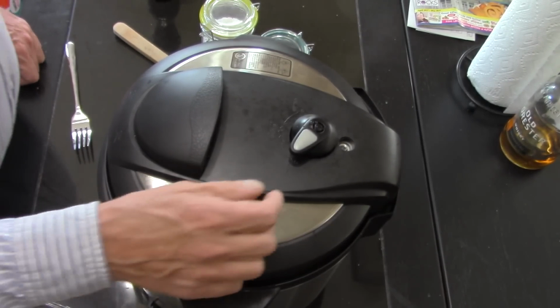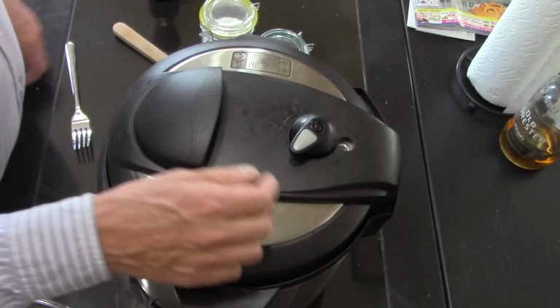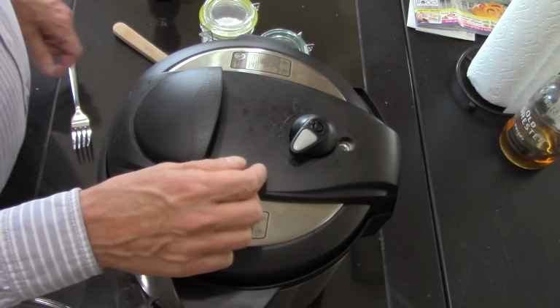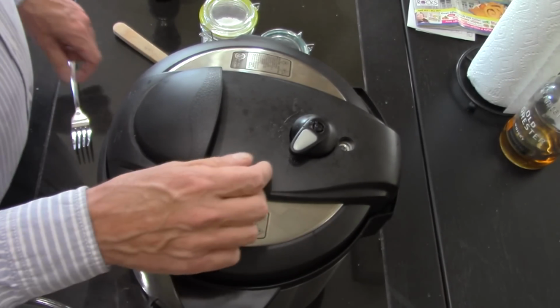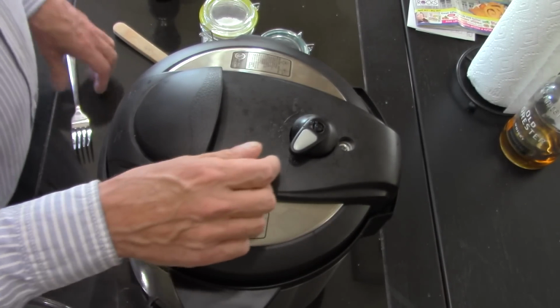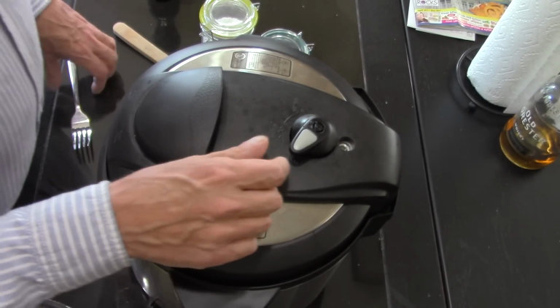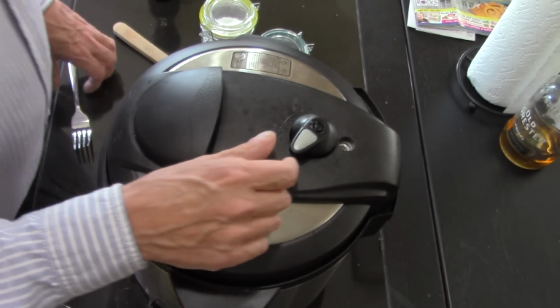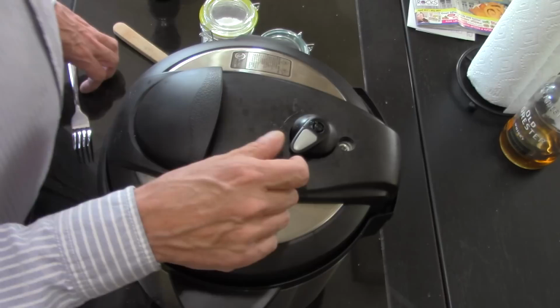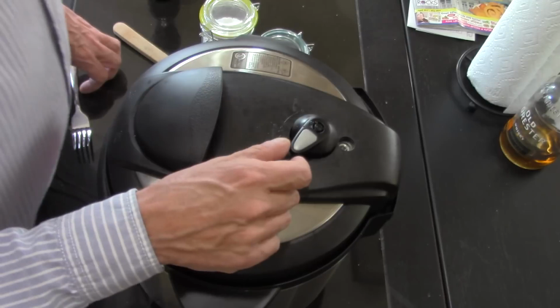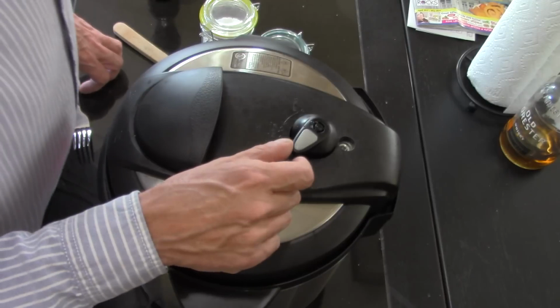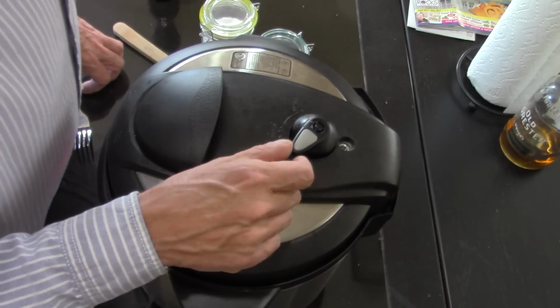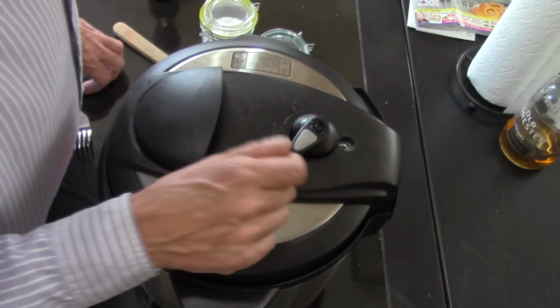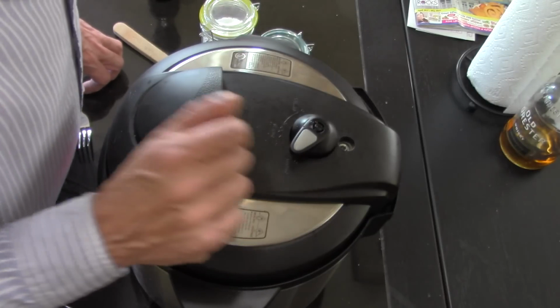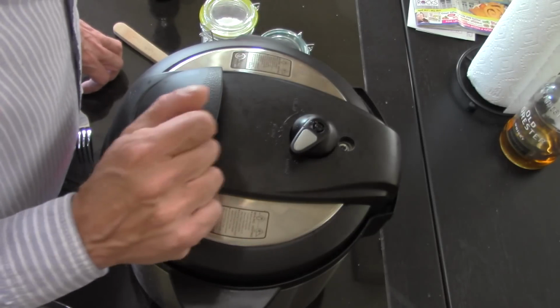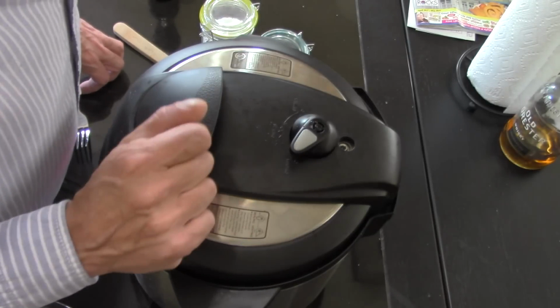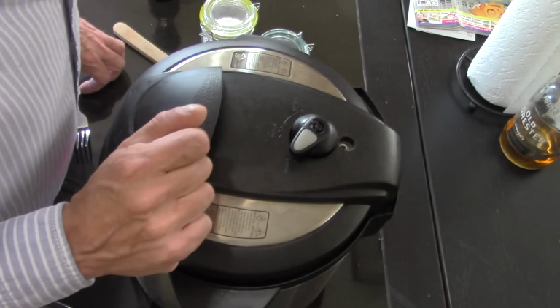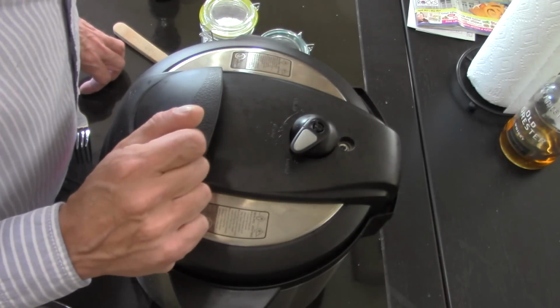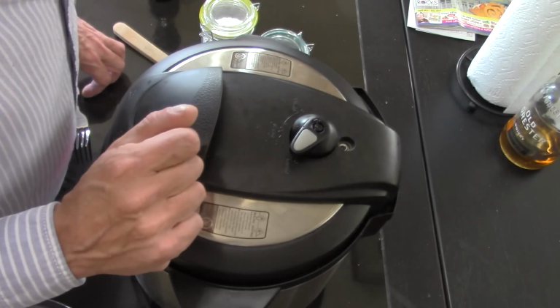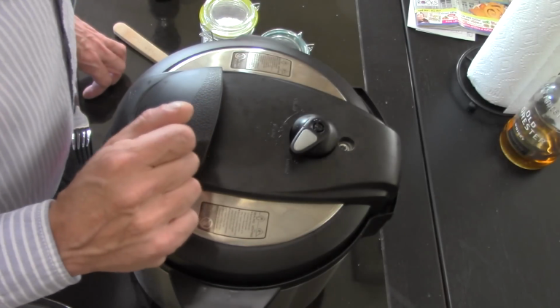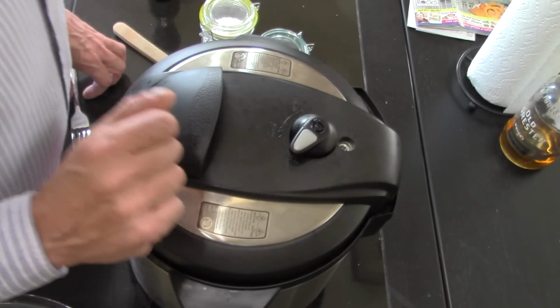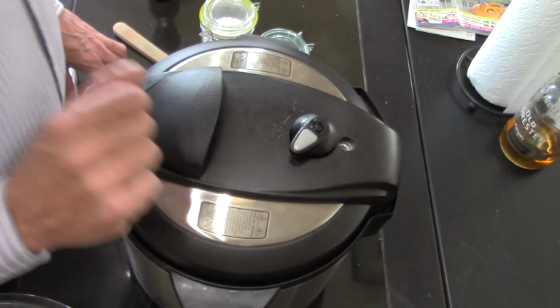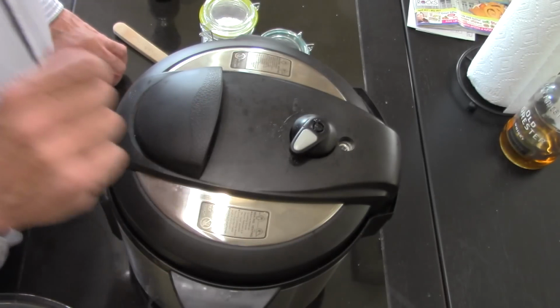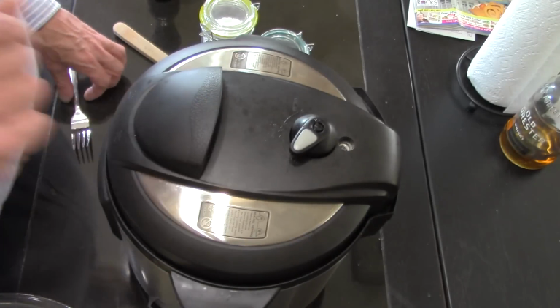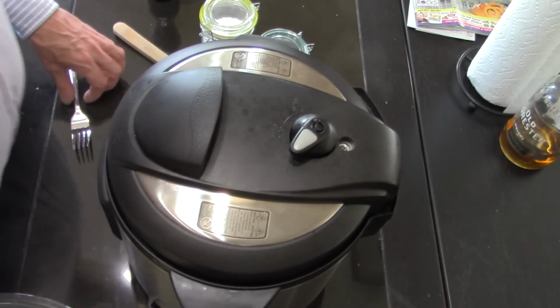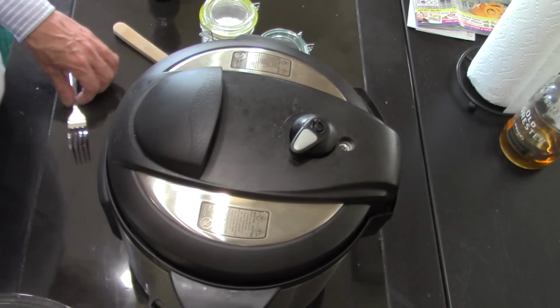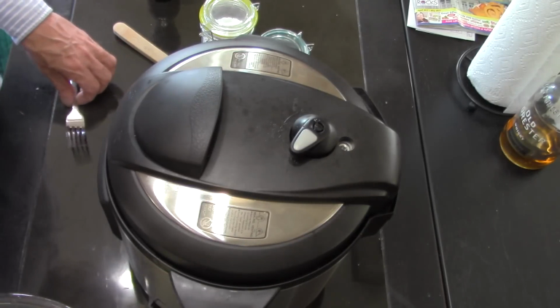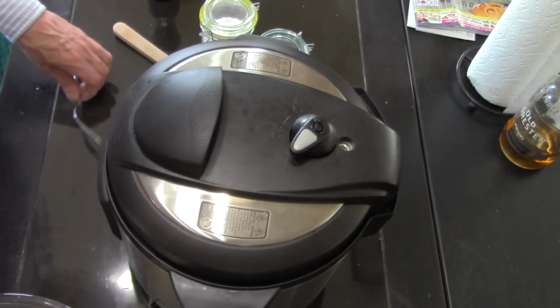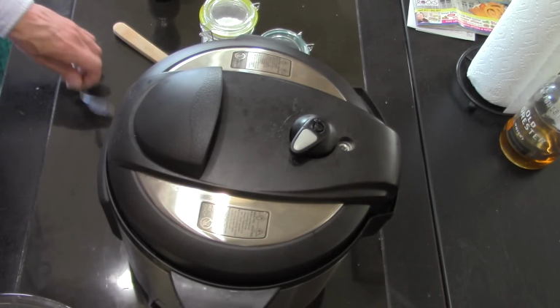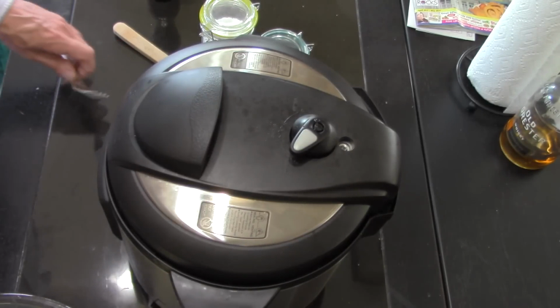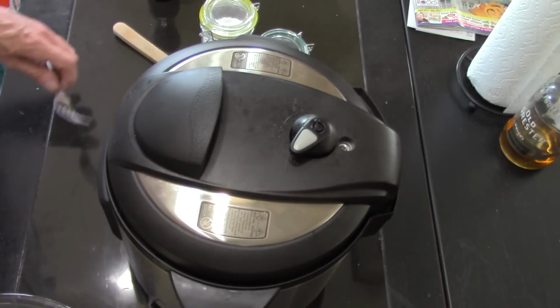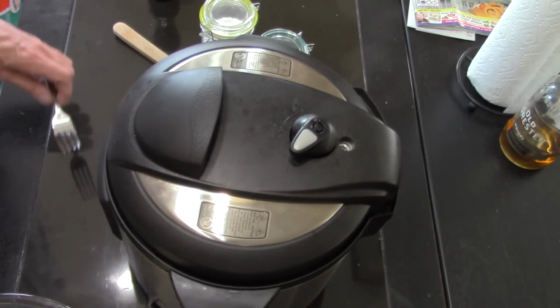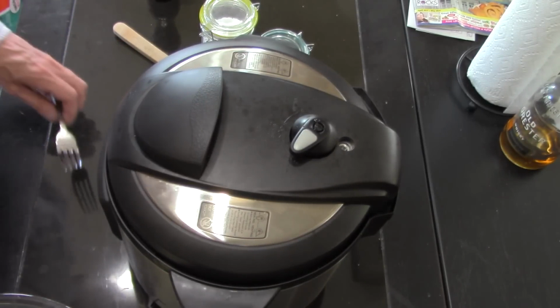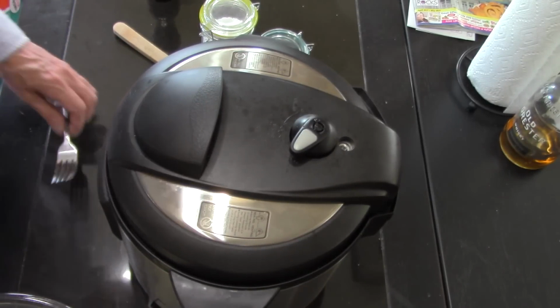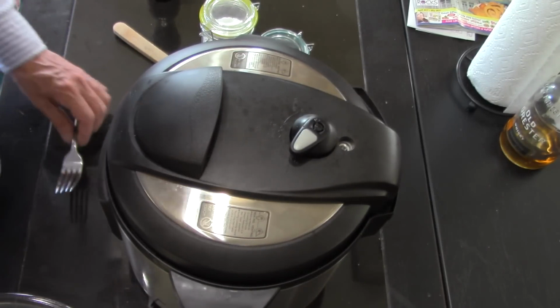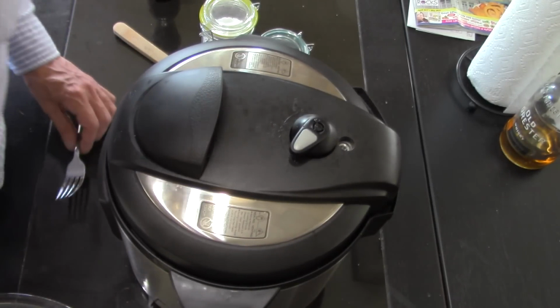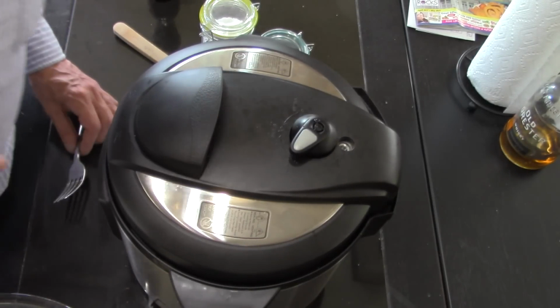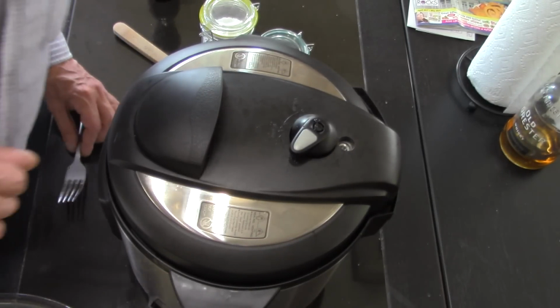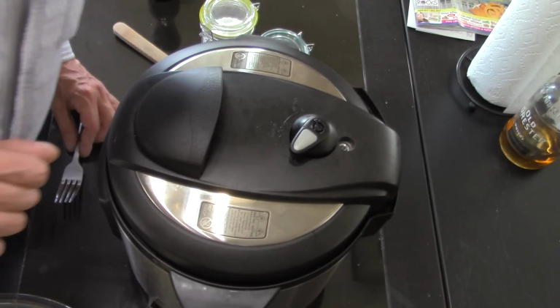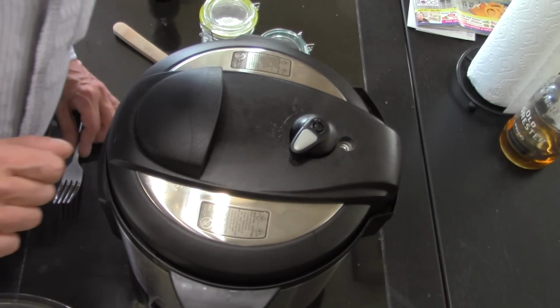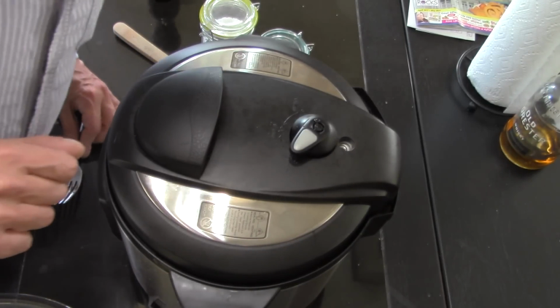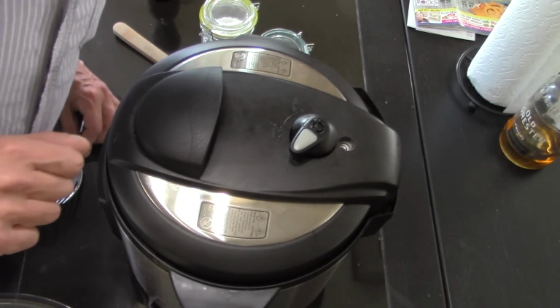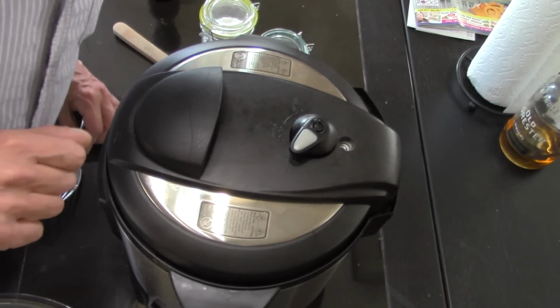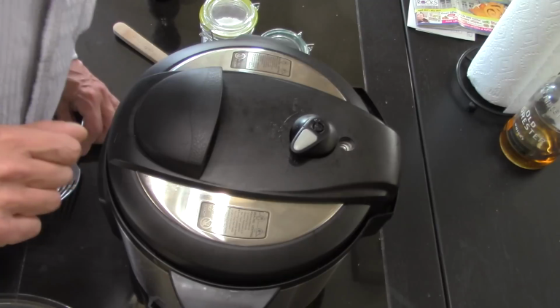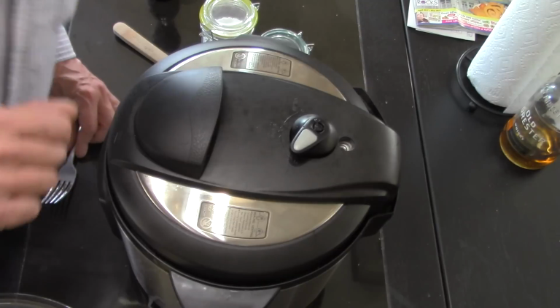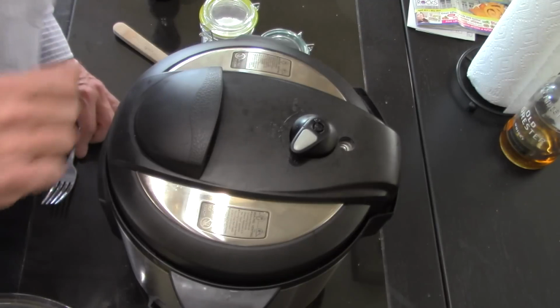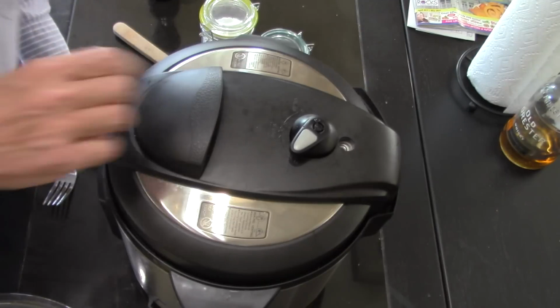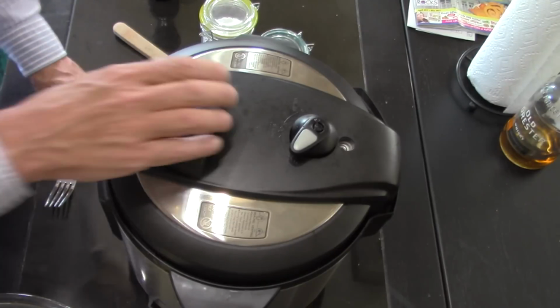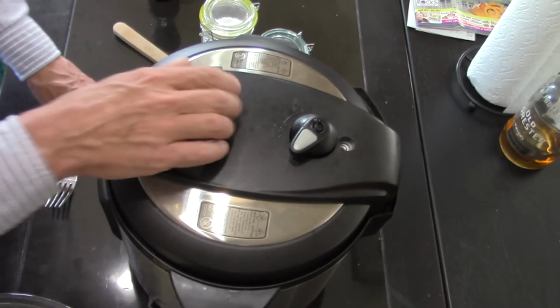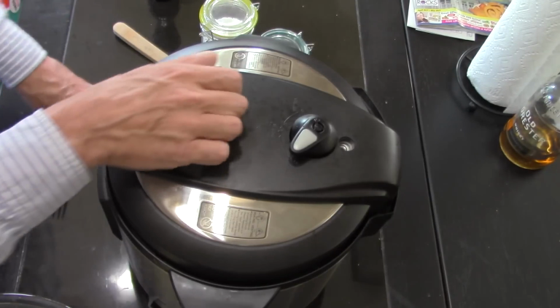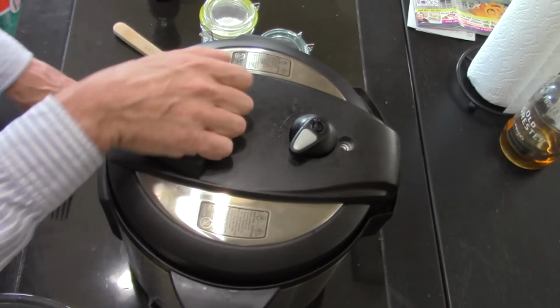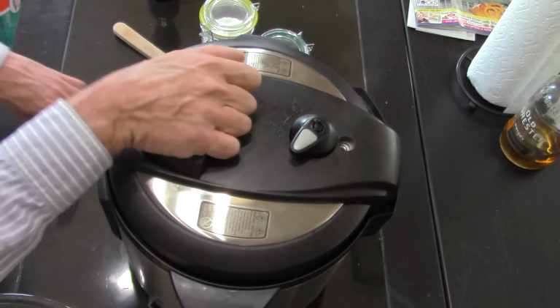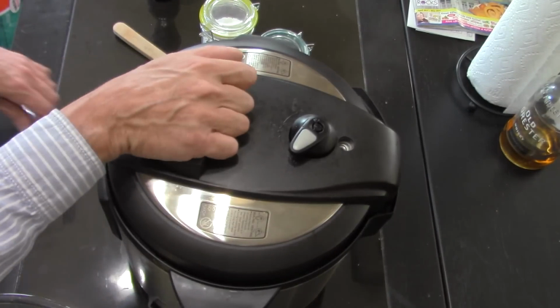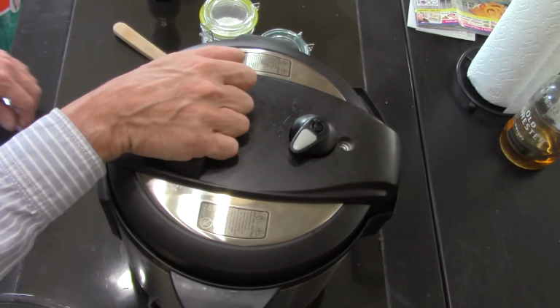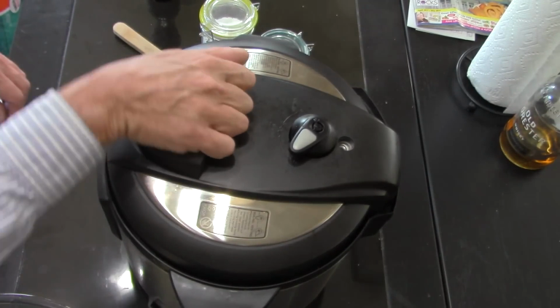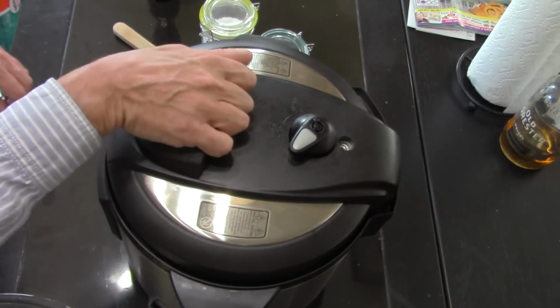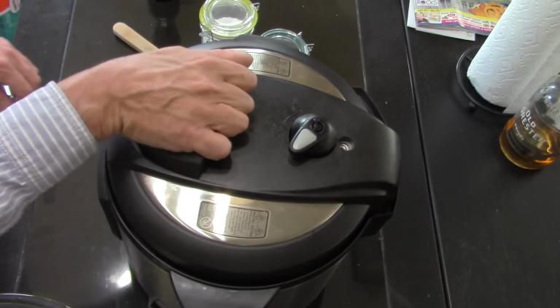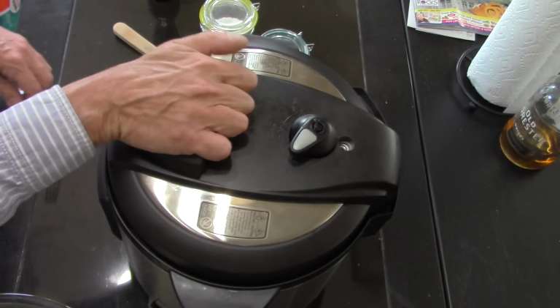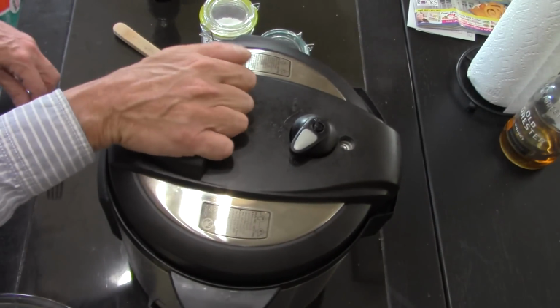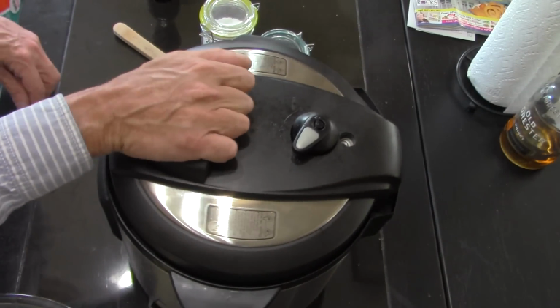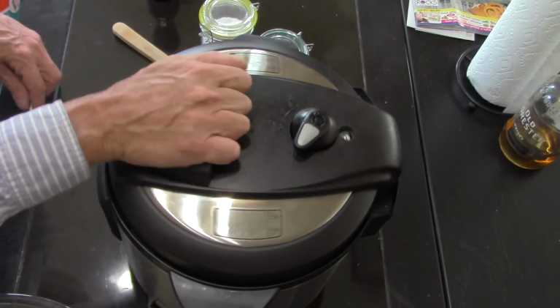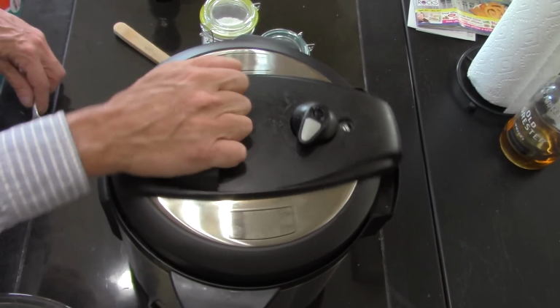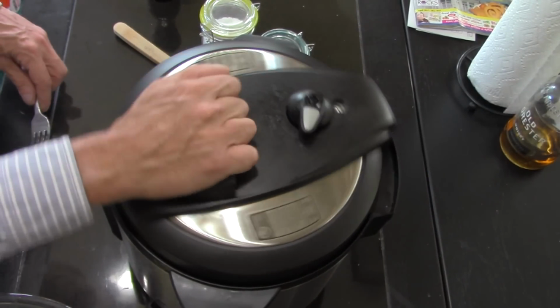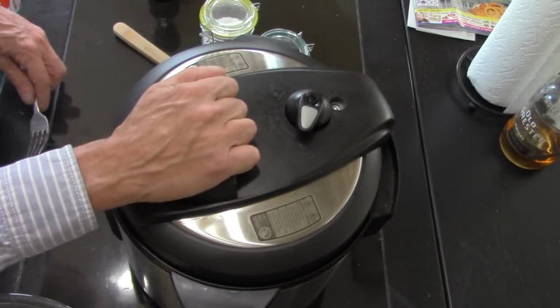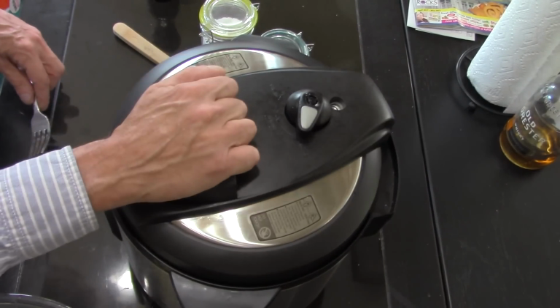Come on, release. There it went — it's now safe to take off.